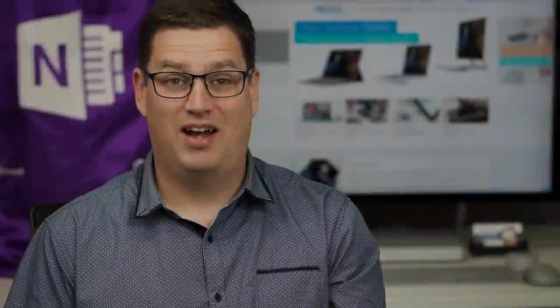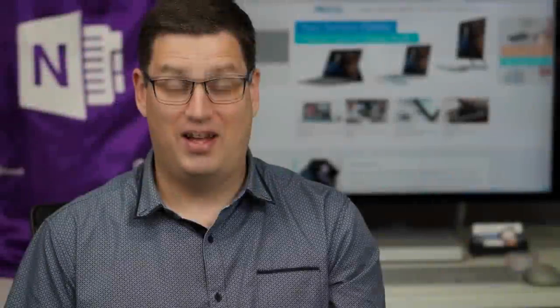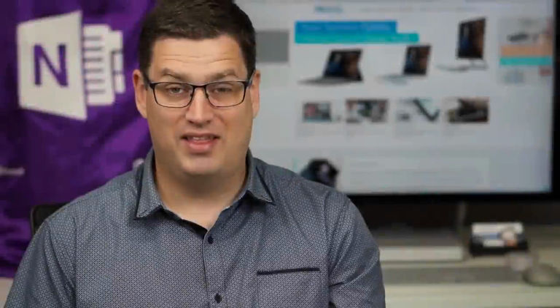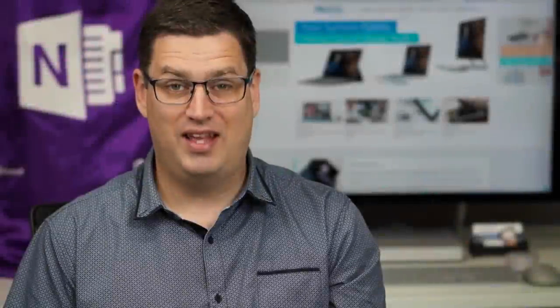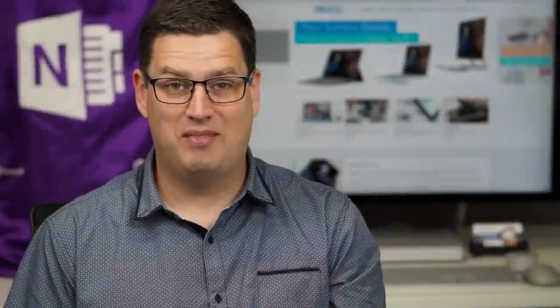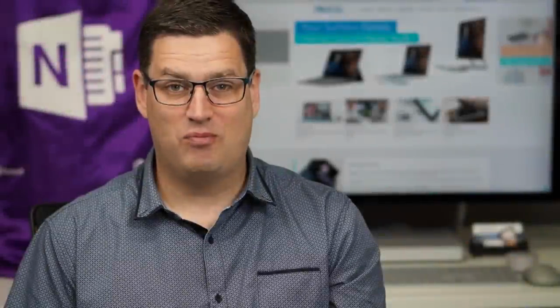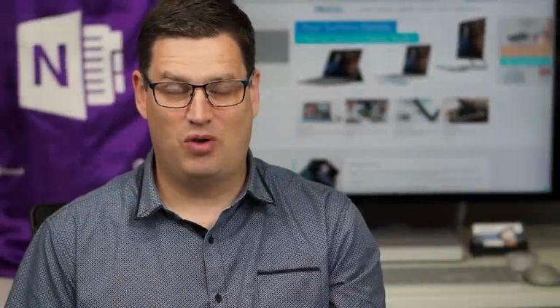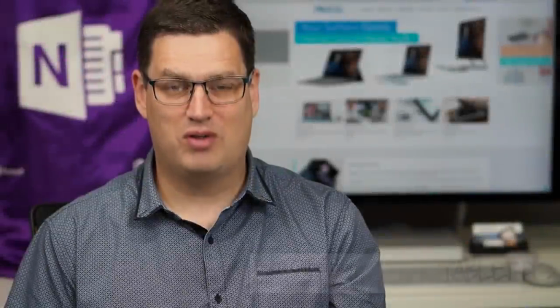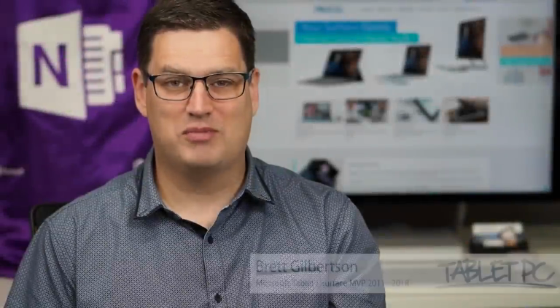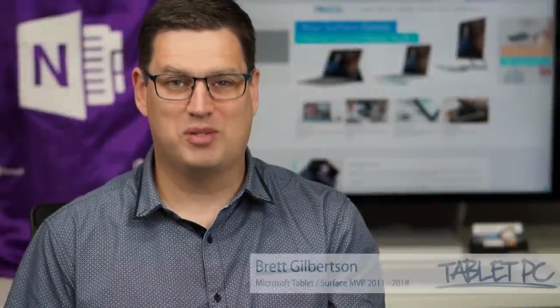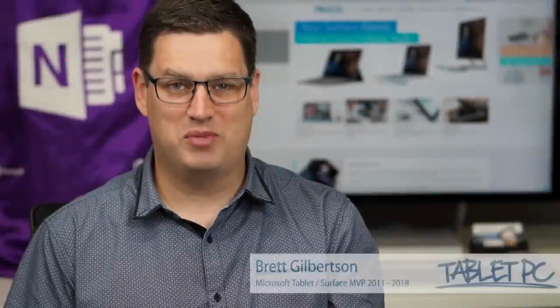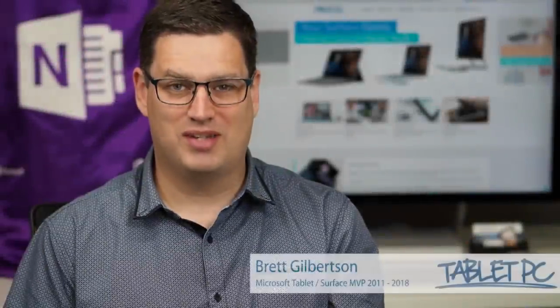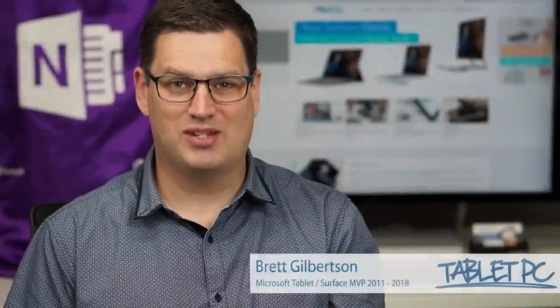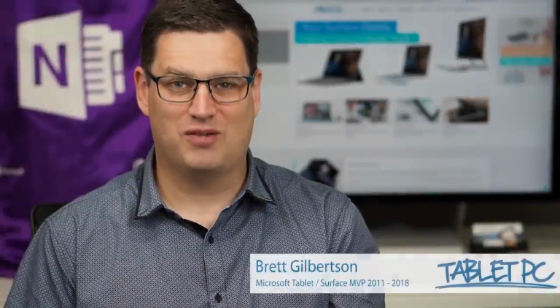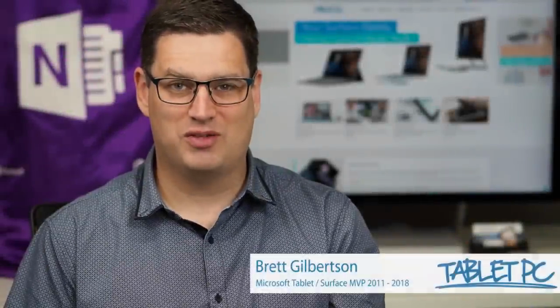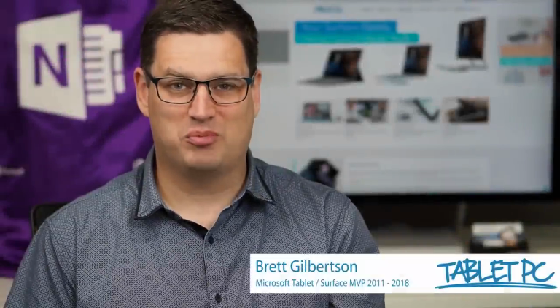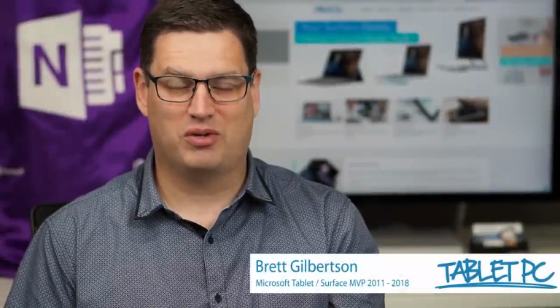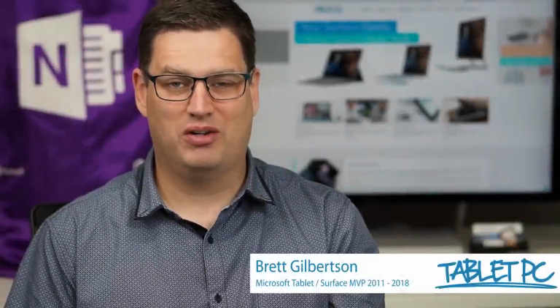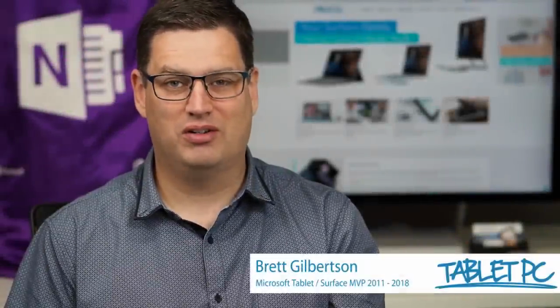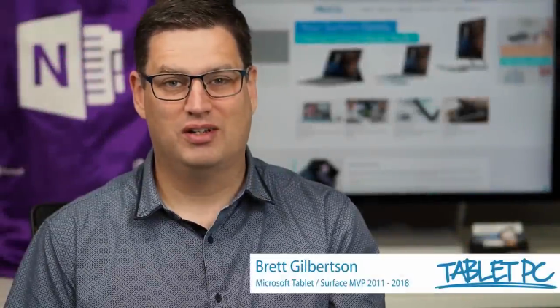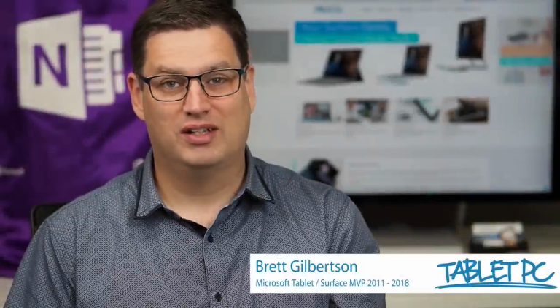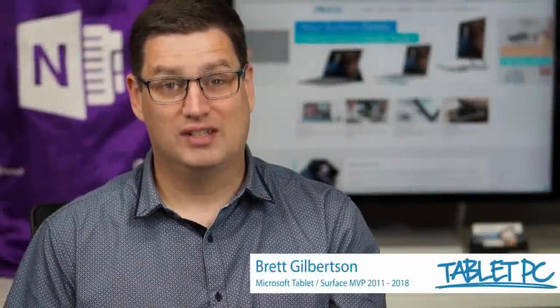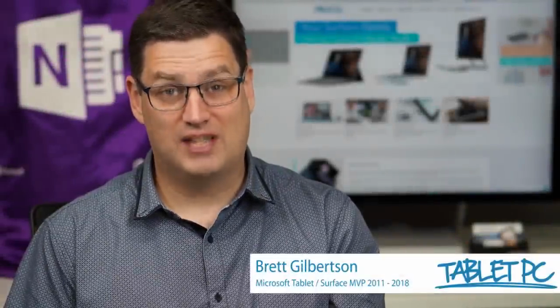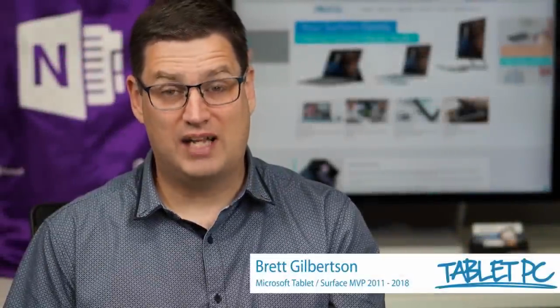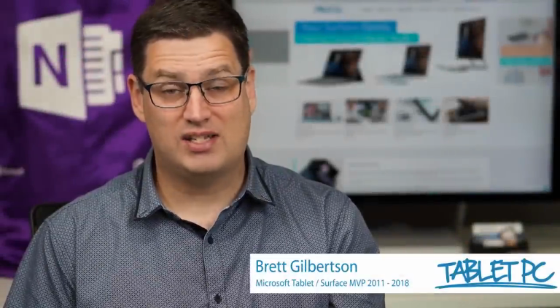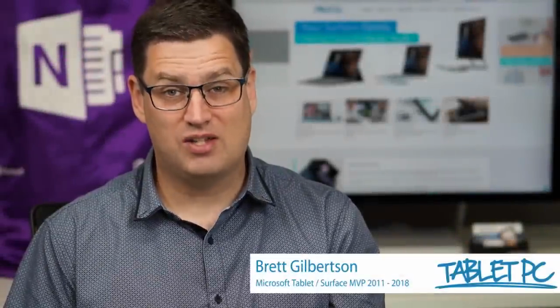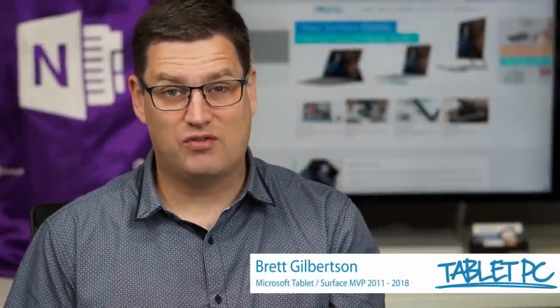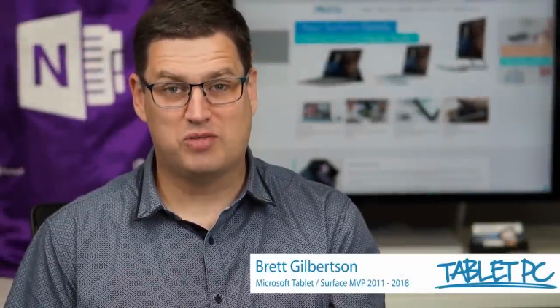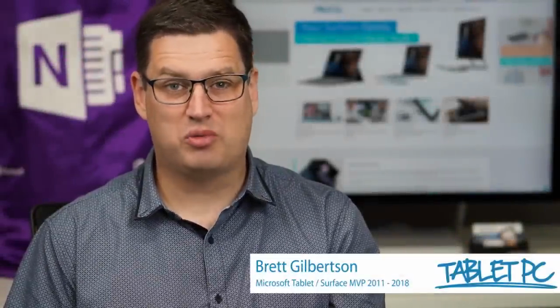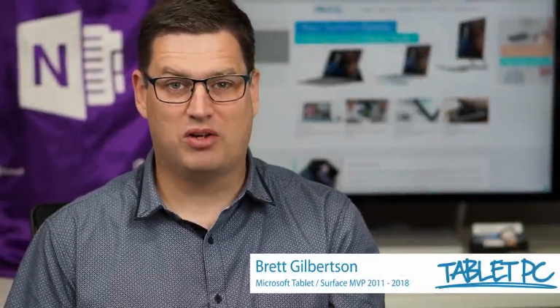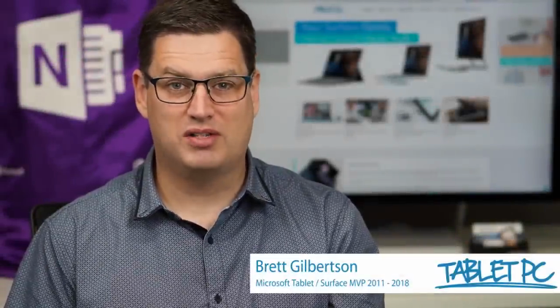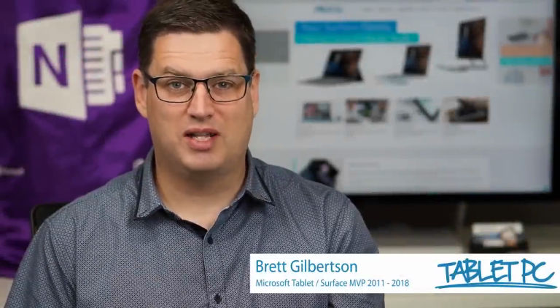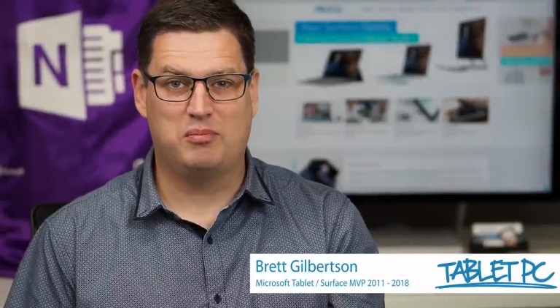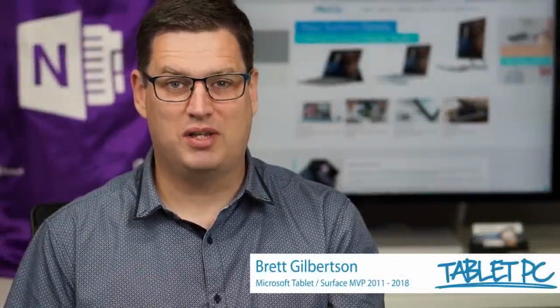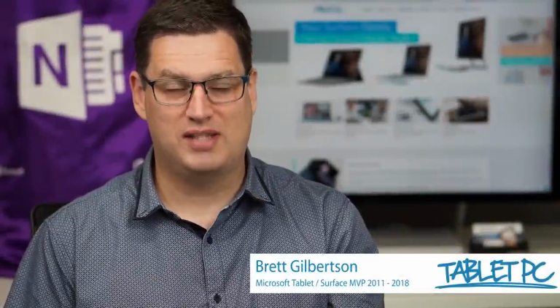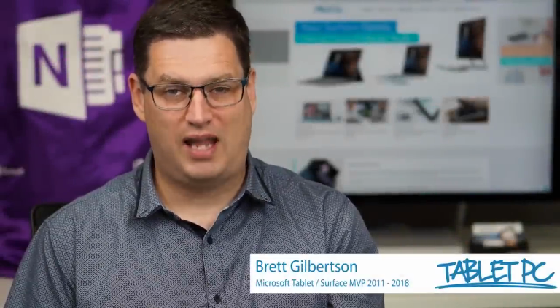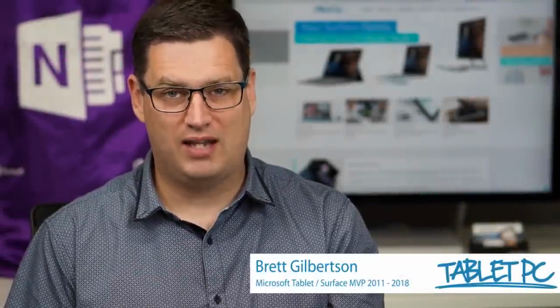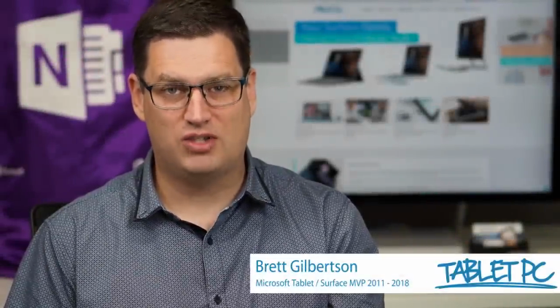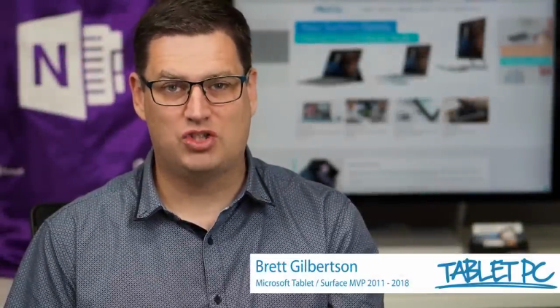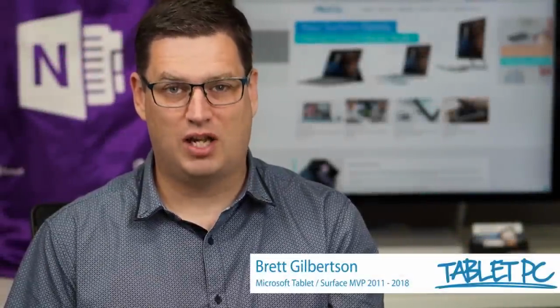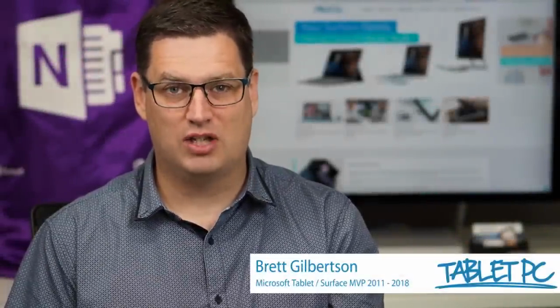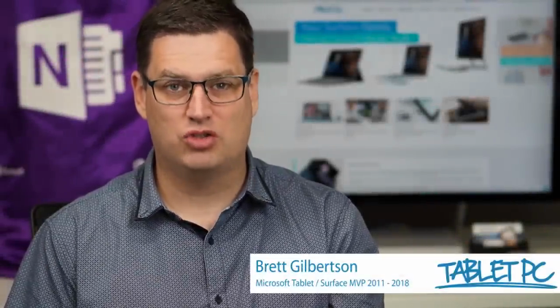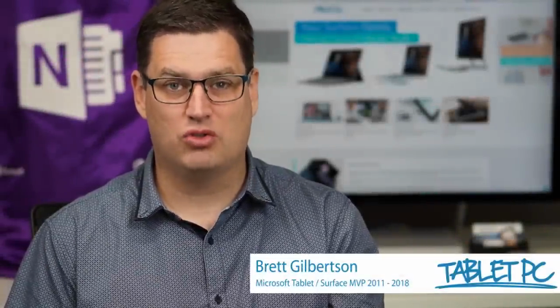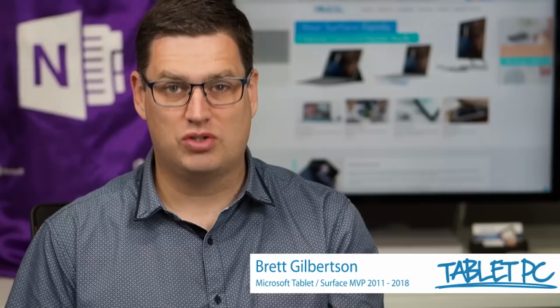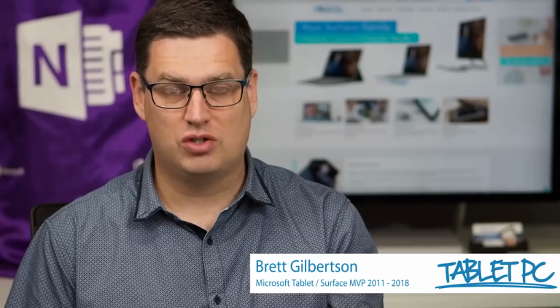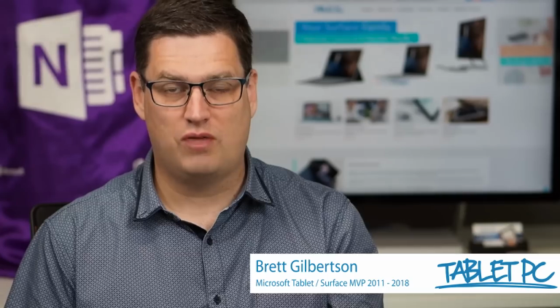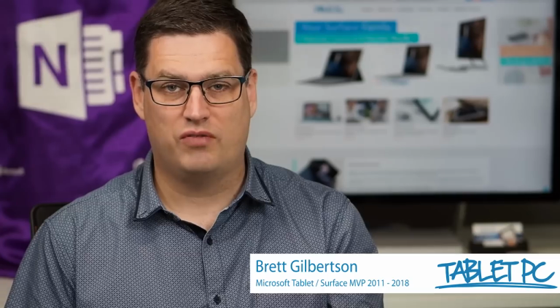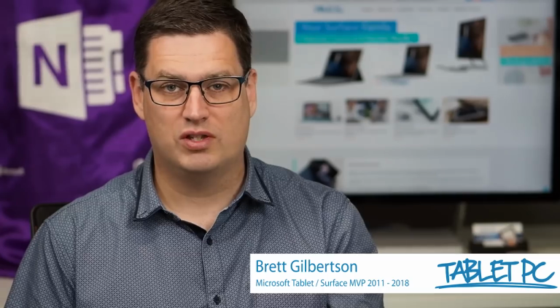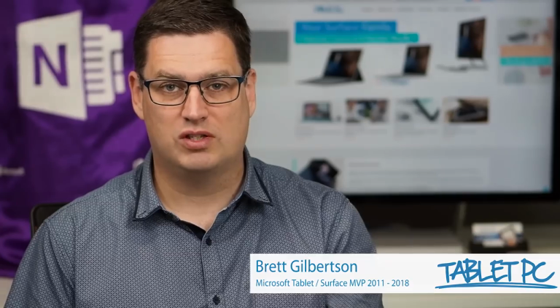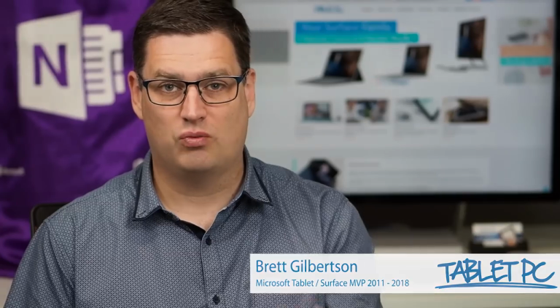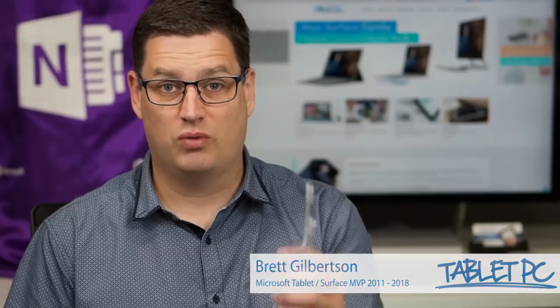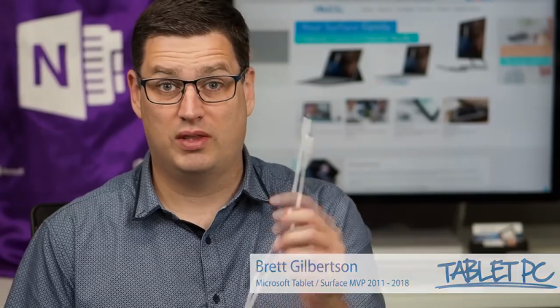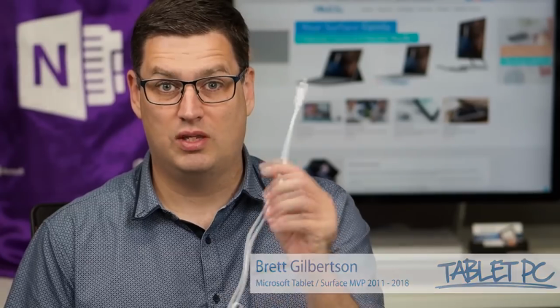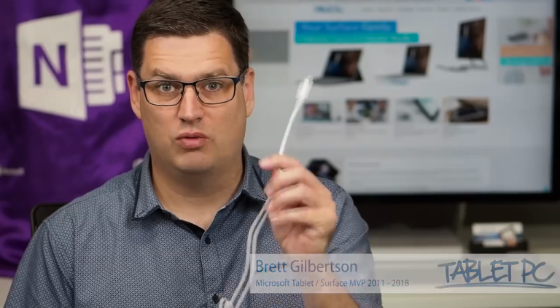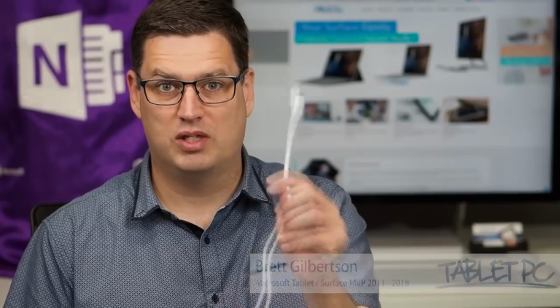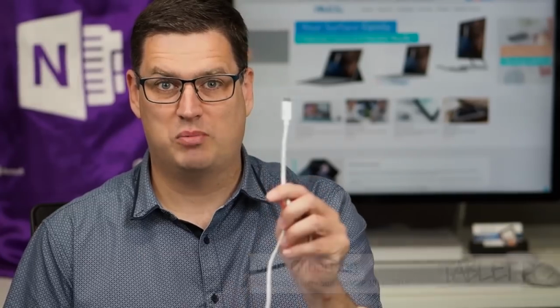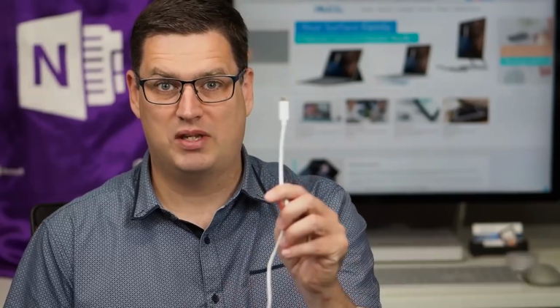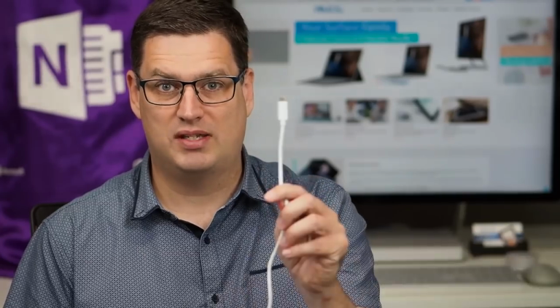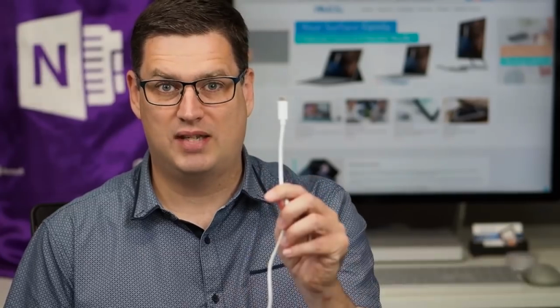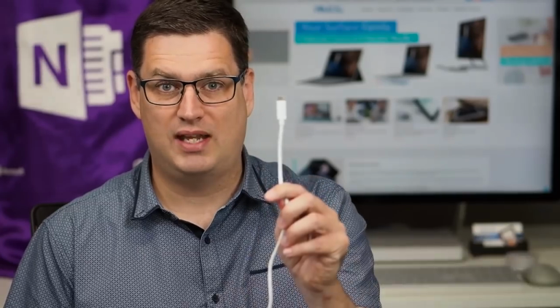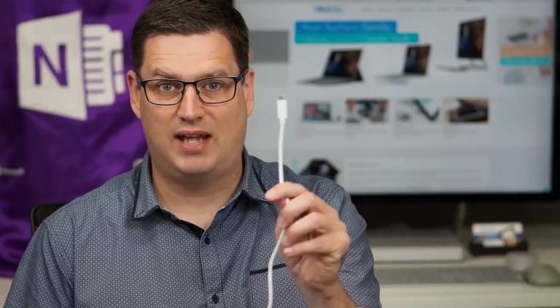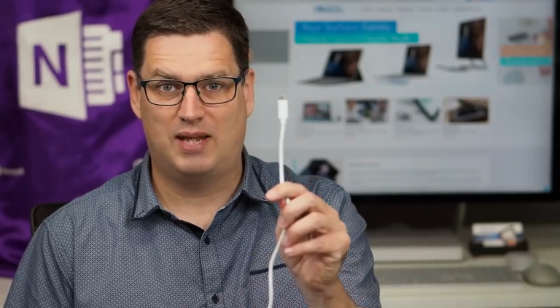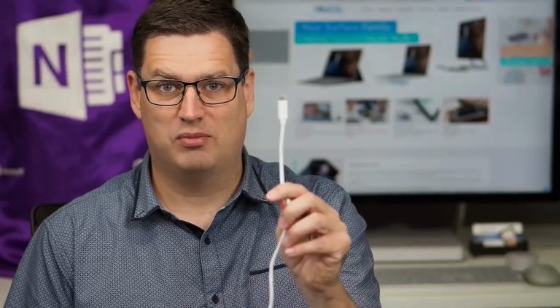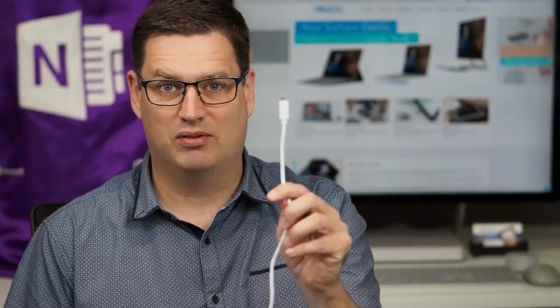Hi there, welcome to Be A Surface Pro. Today's Surface Pro tip is how to charge your Surface with a USB-C cable.